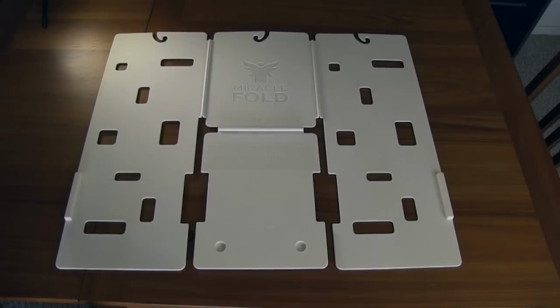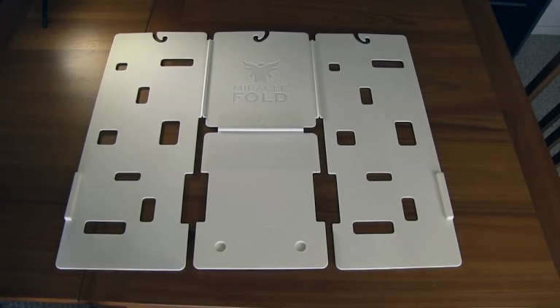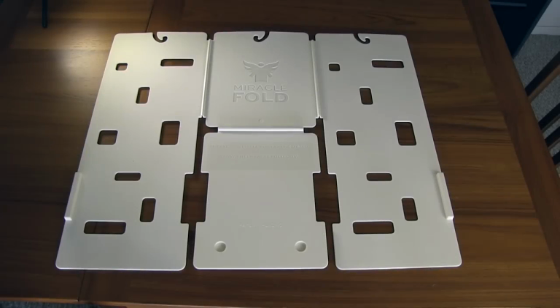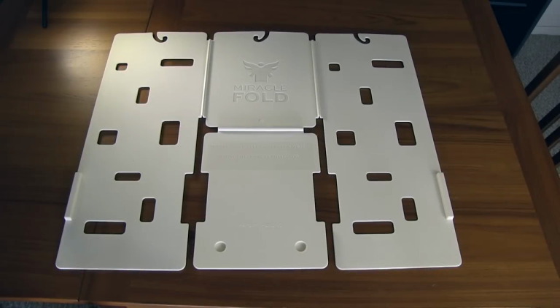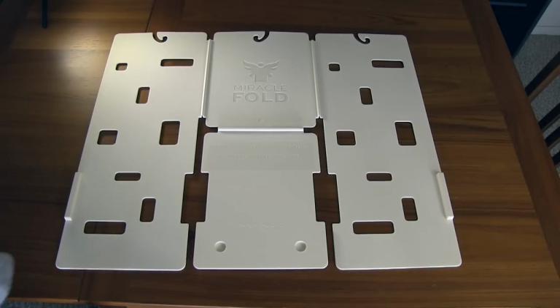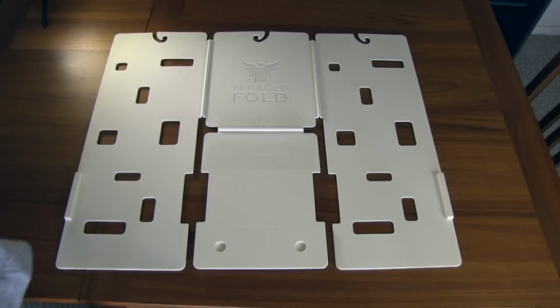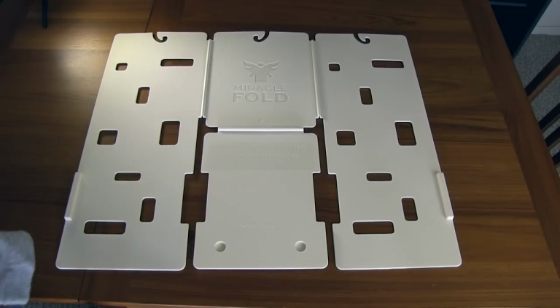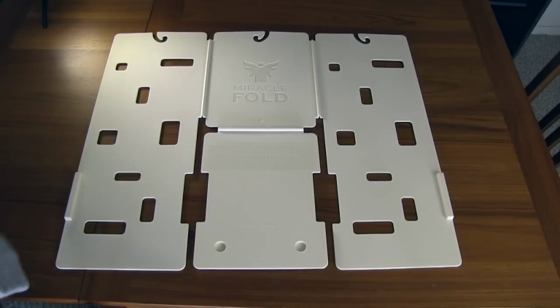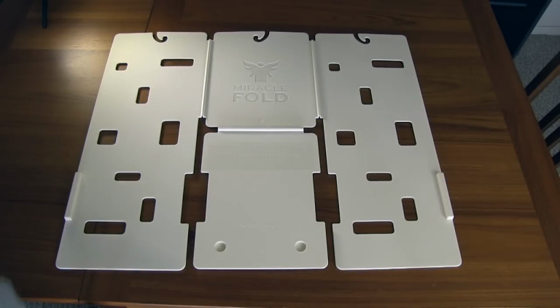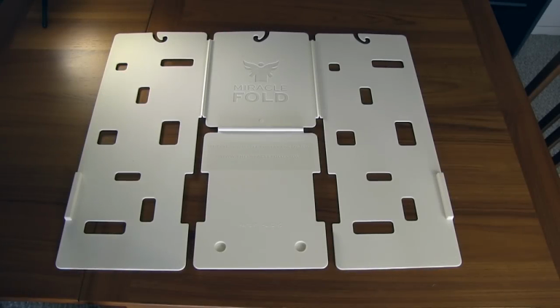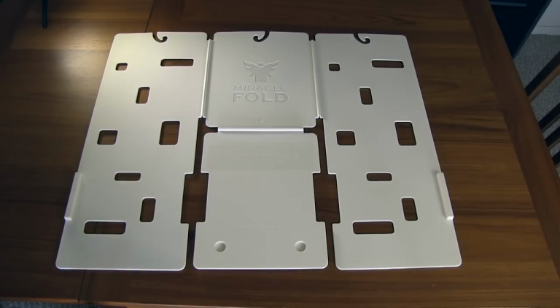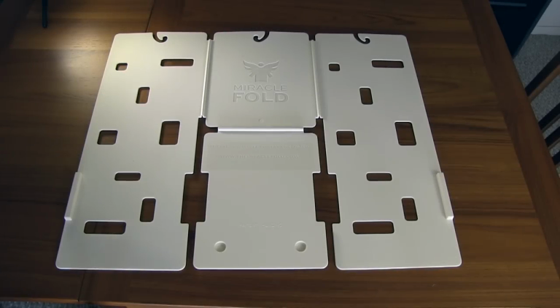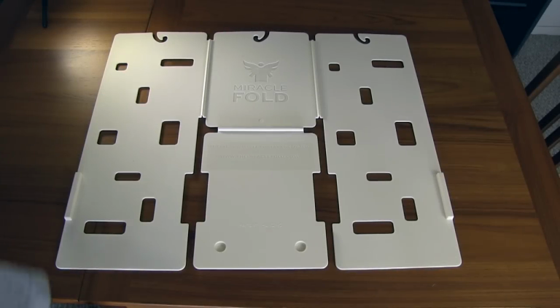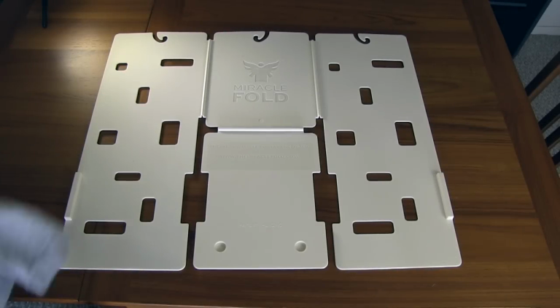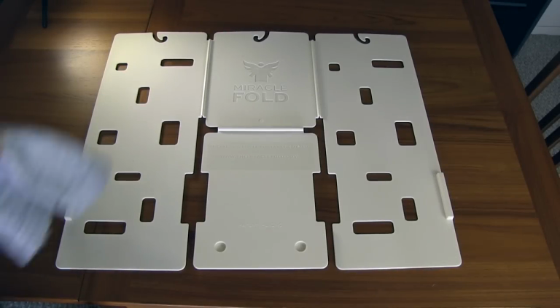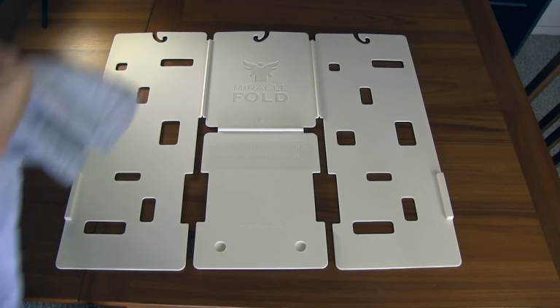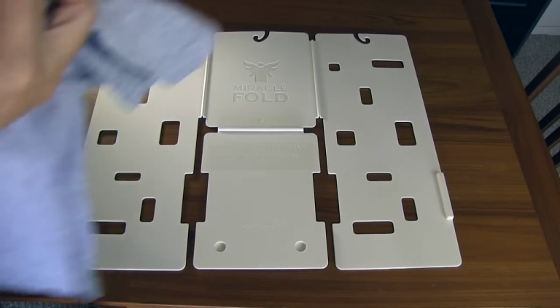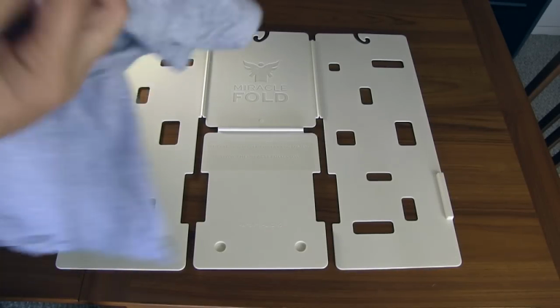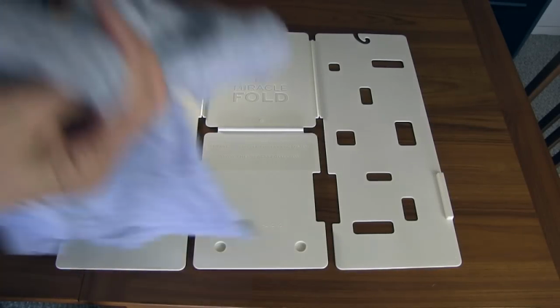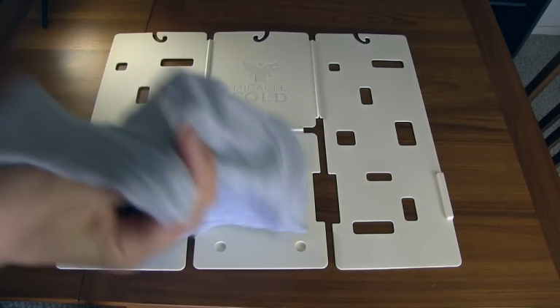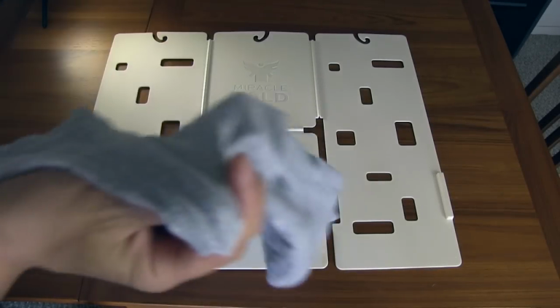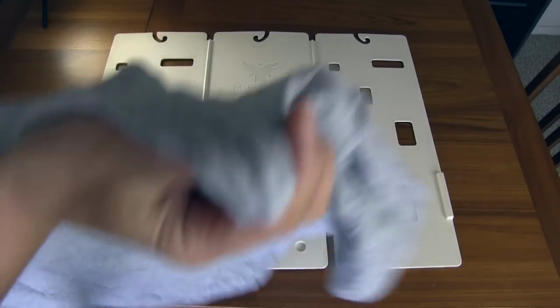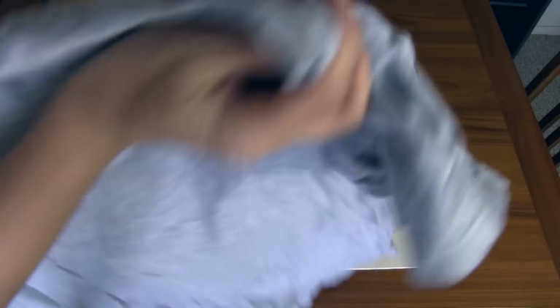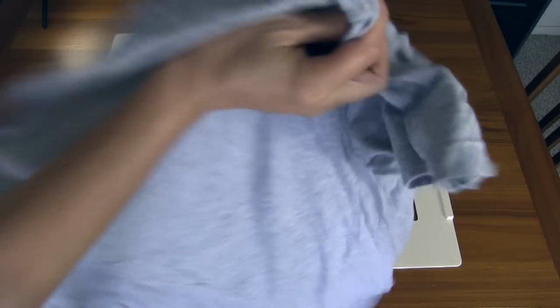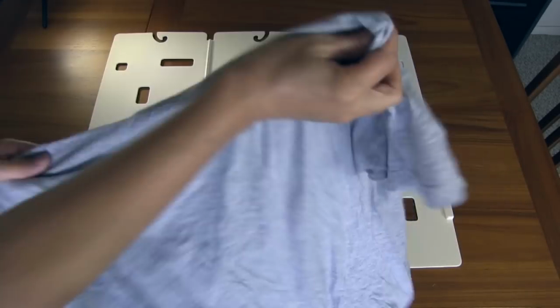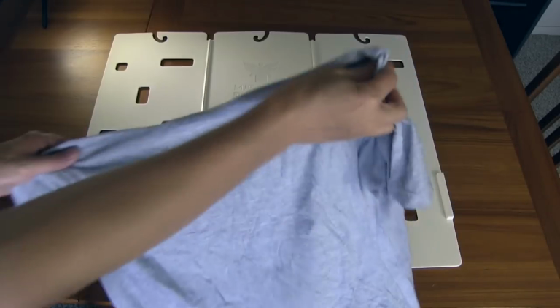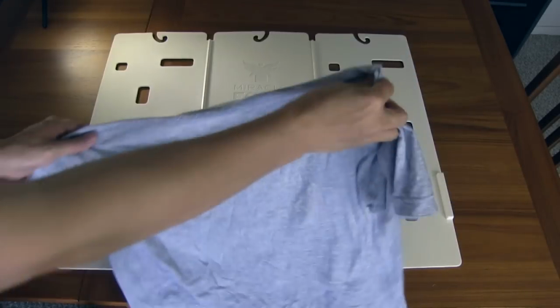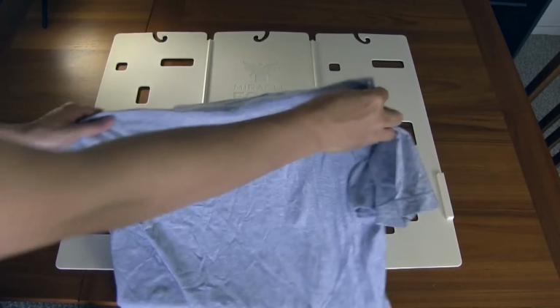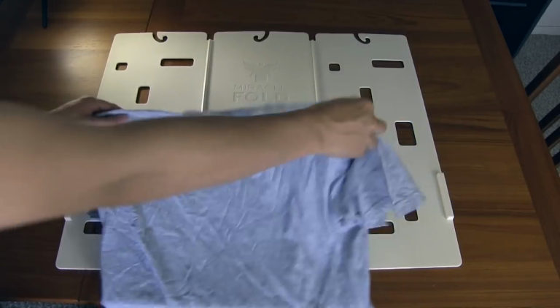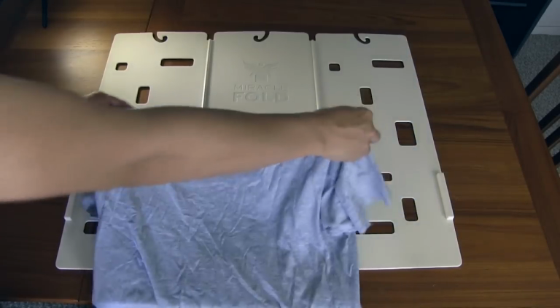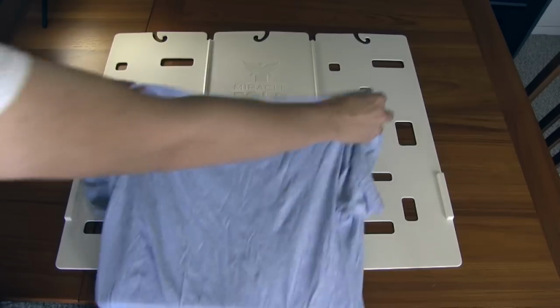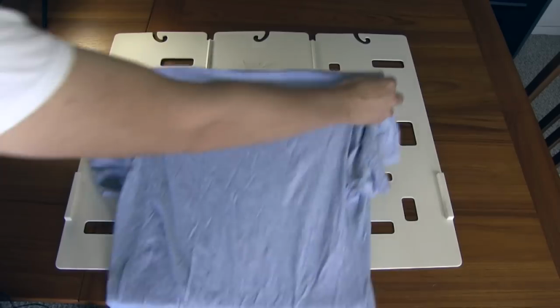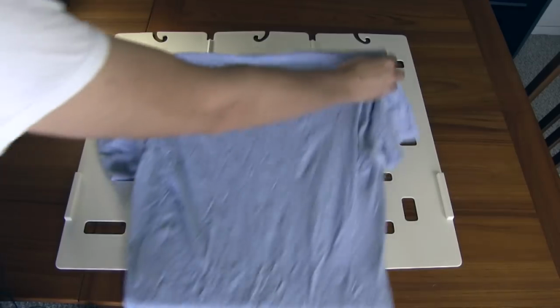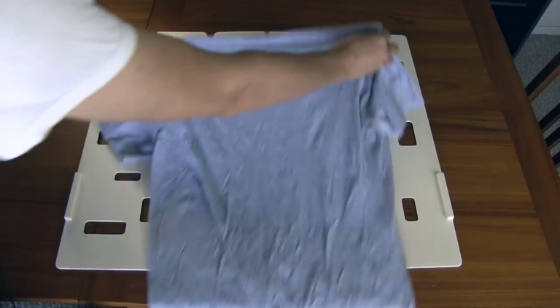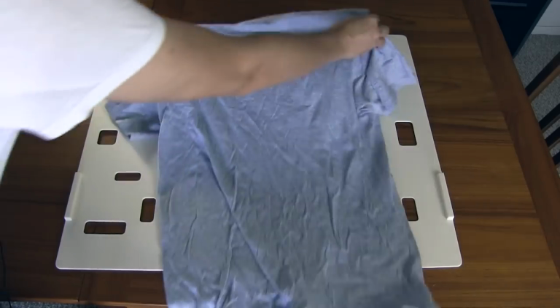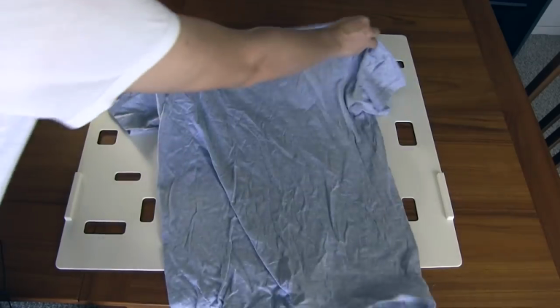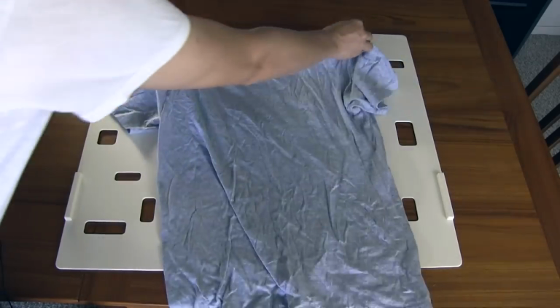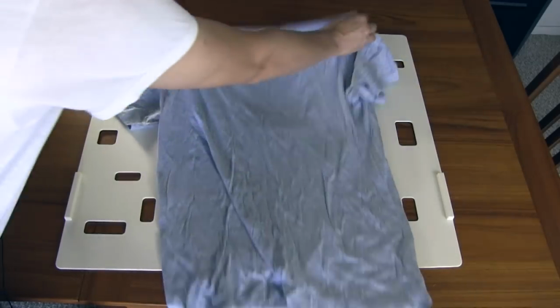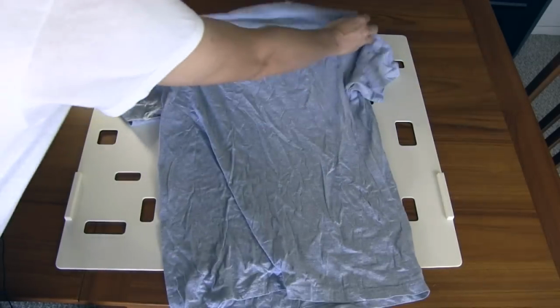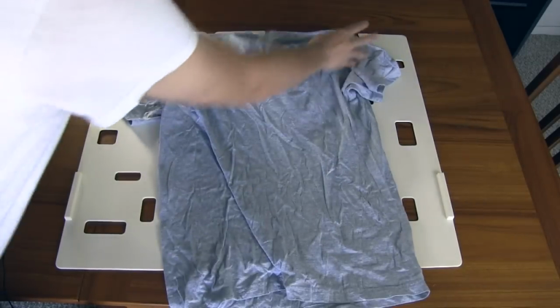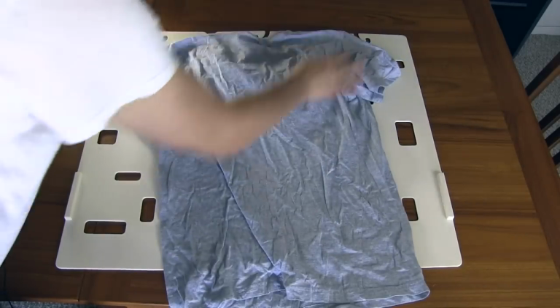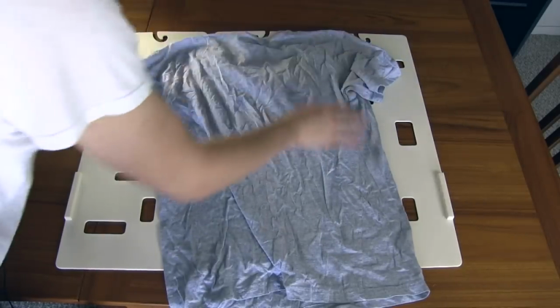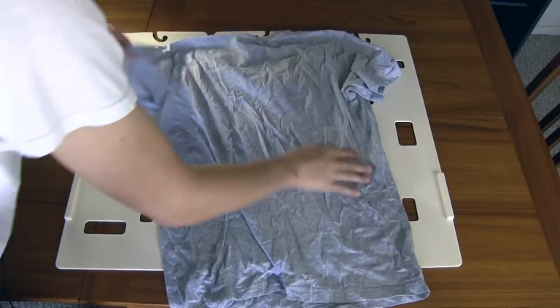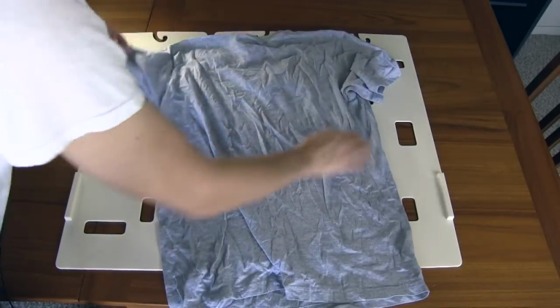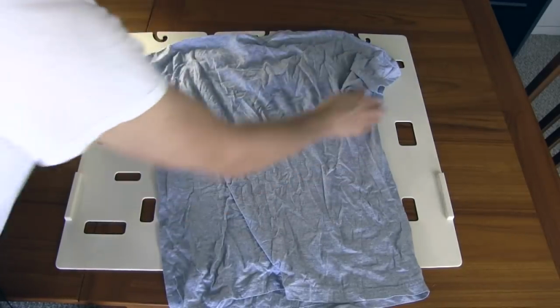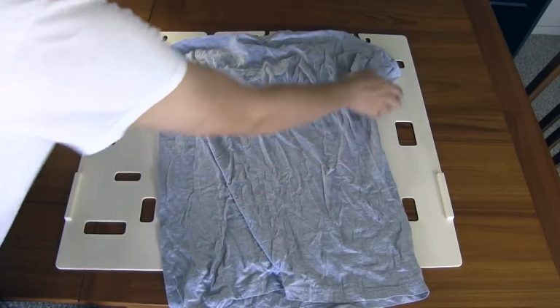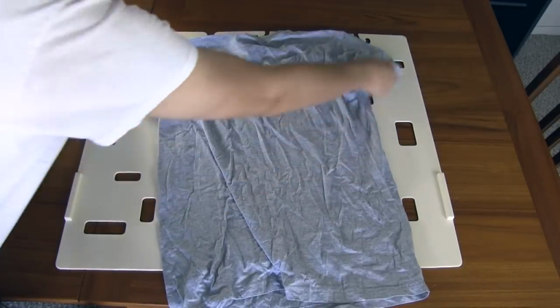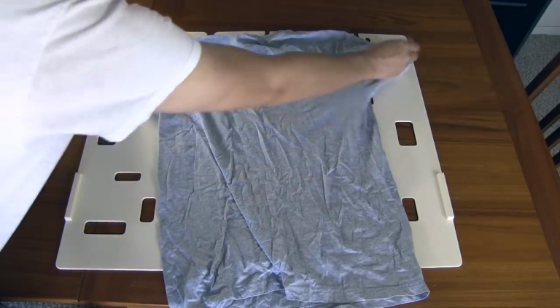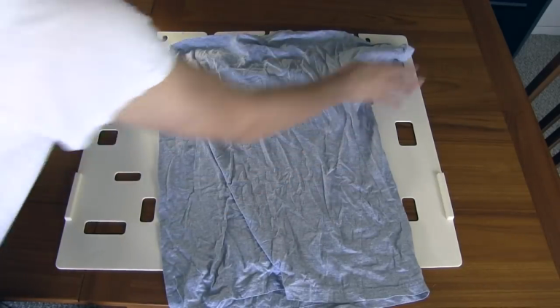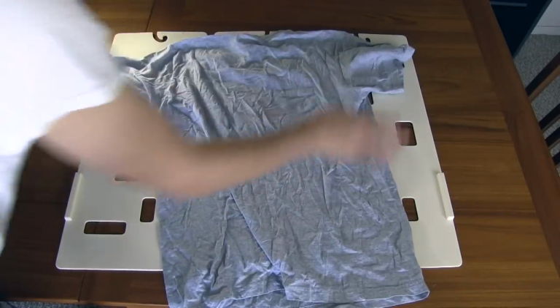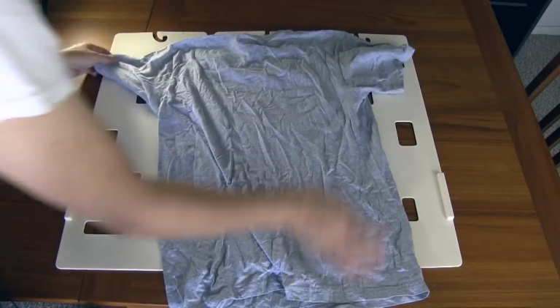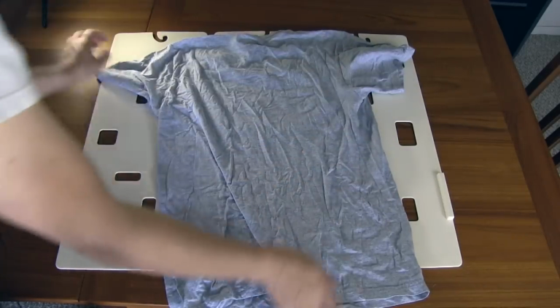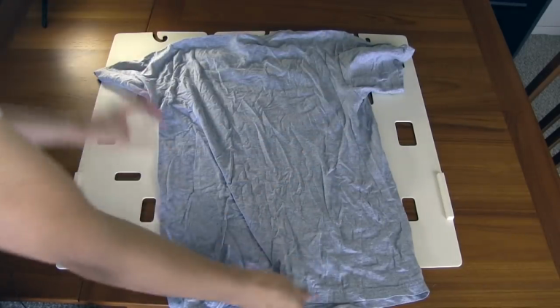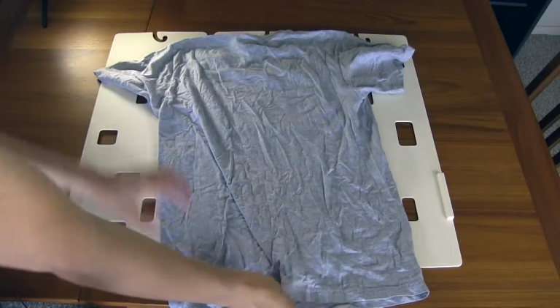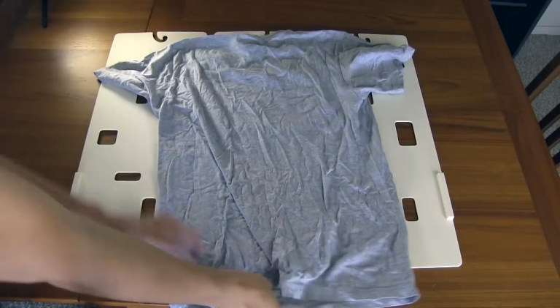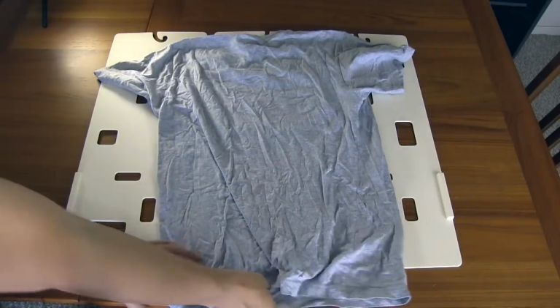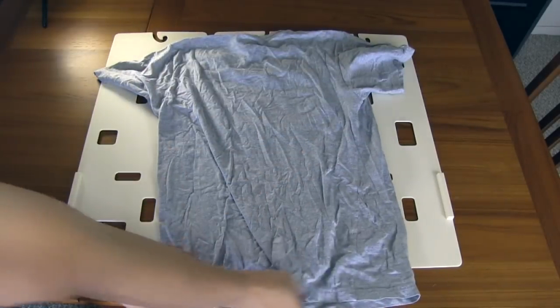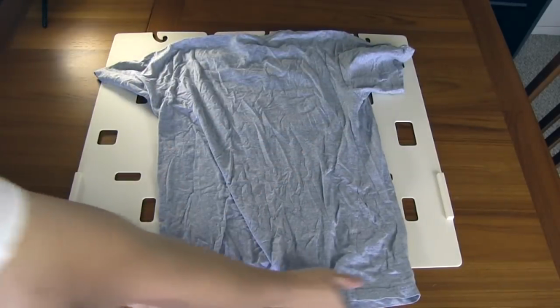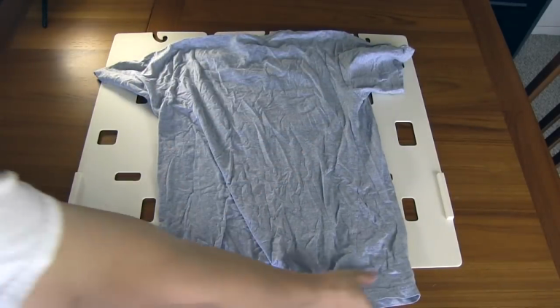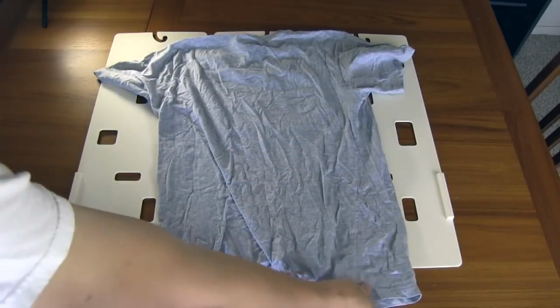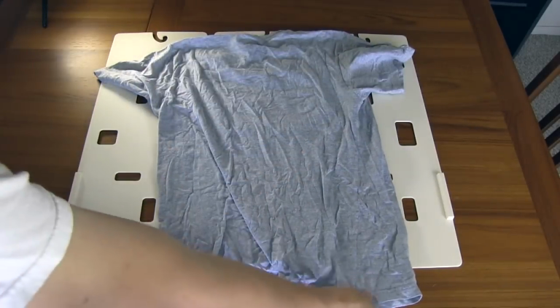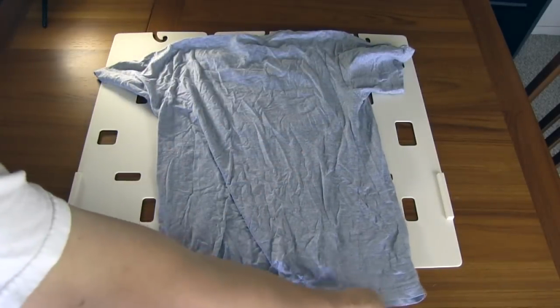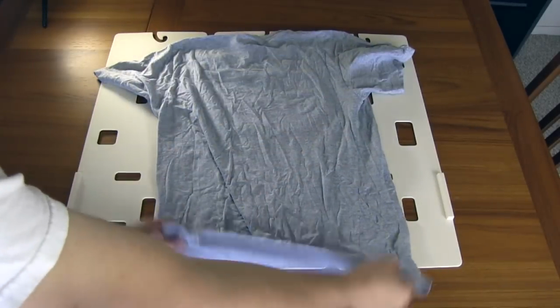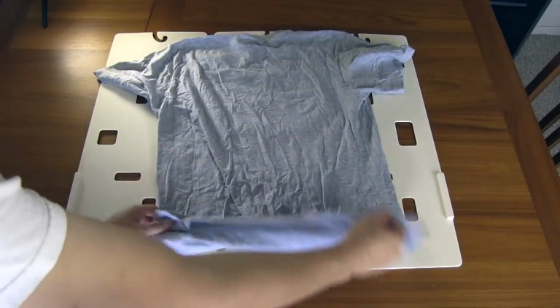Have you ever wondered what the easiest way to fold shirts is? Well, check this device out. This makes it so easy.